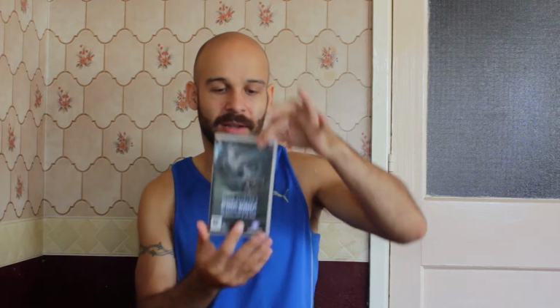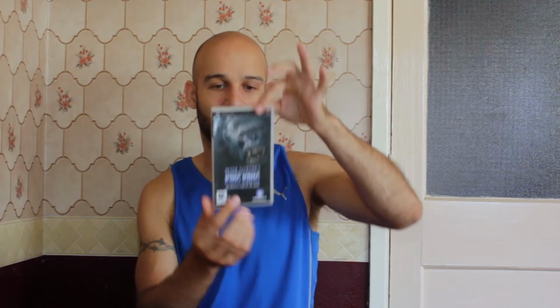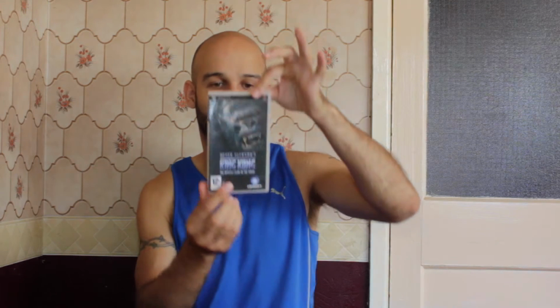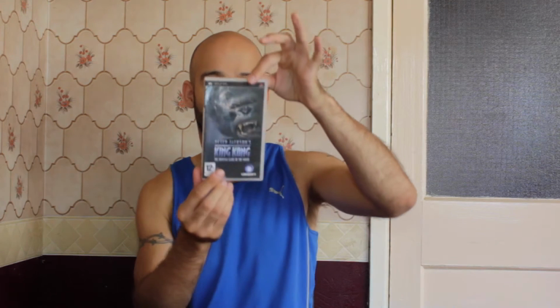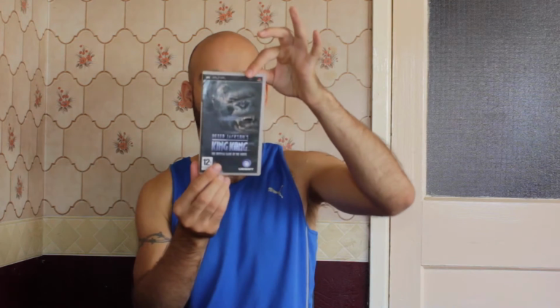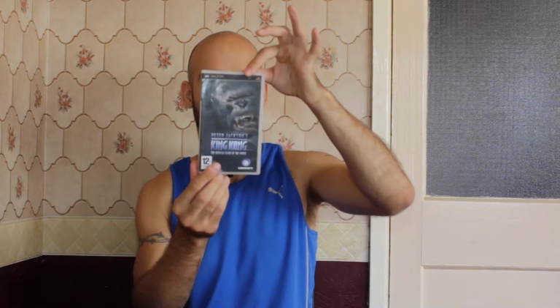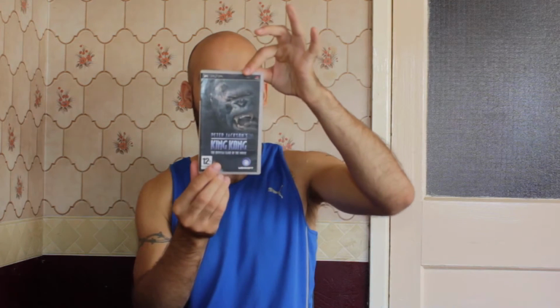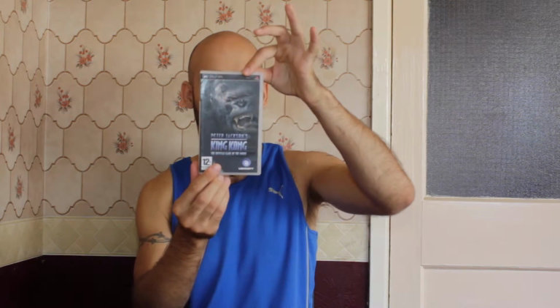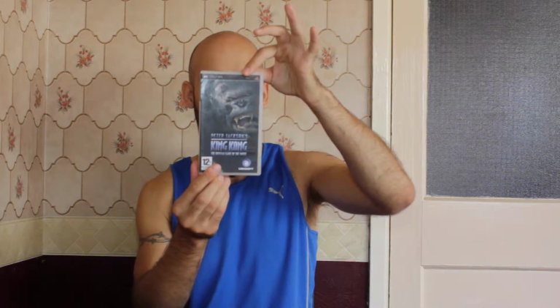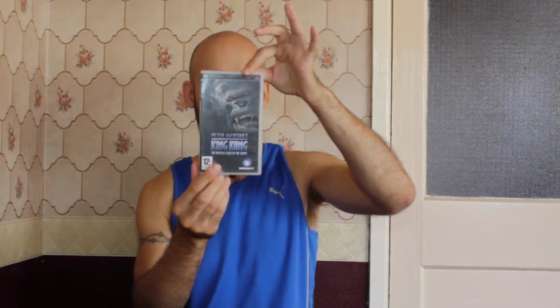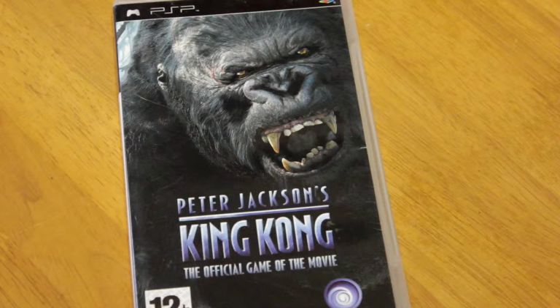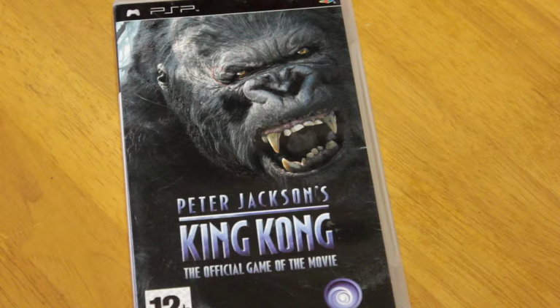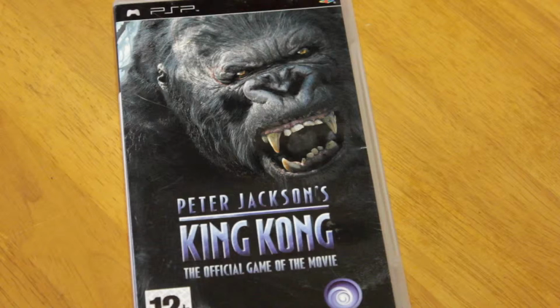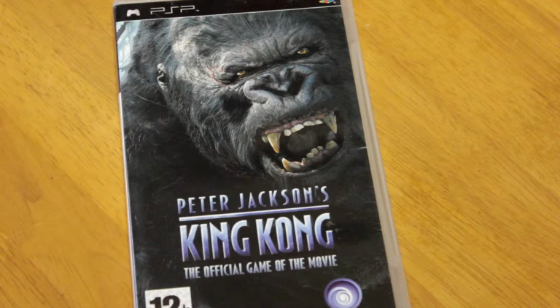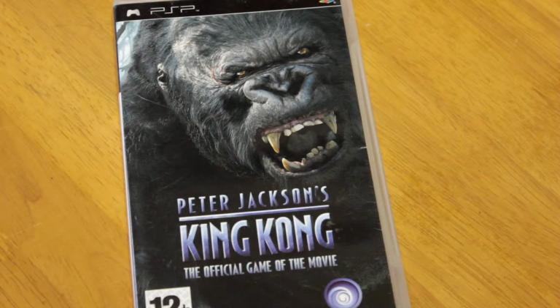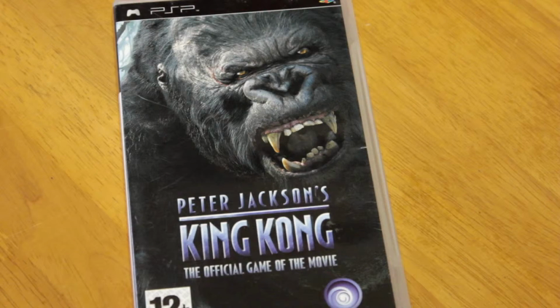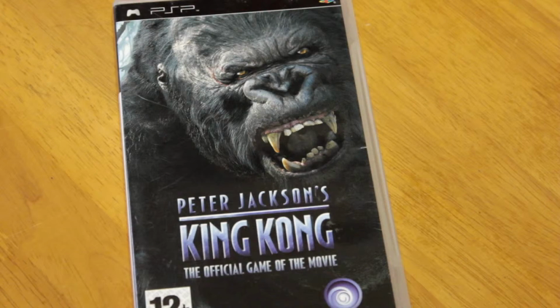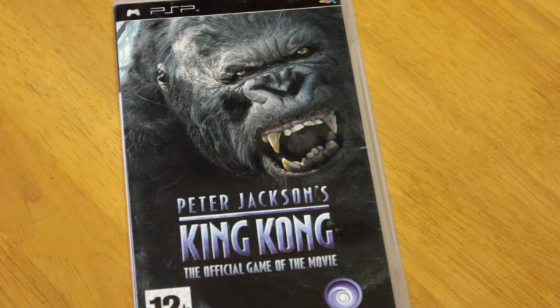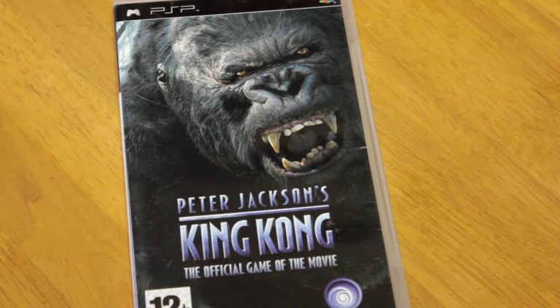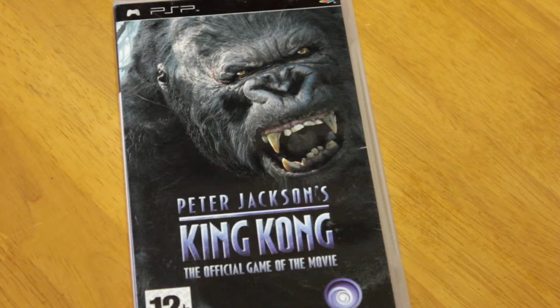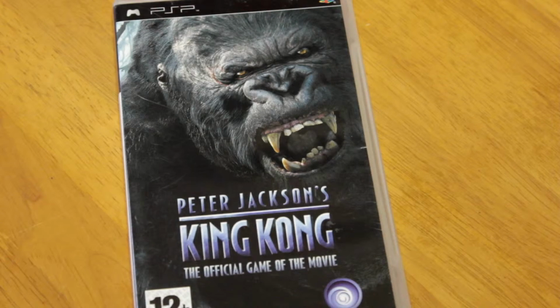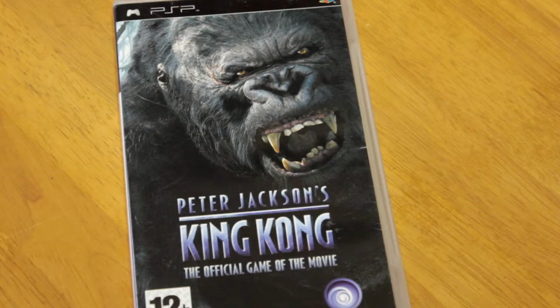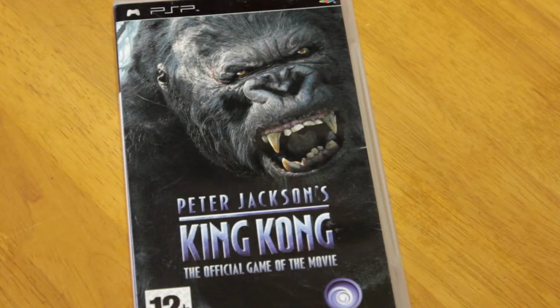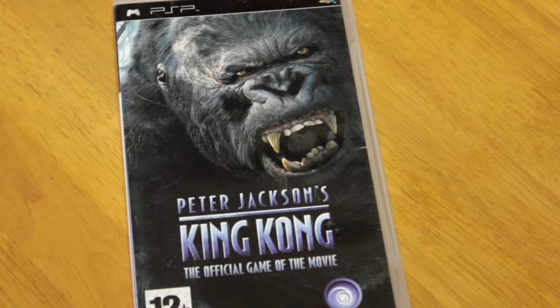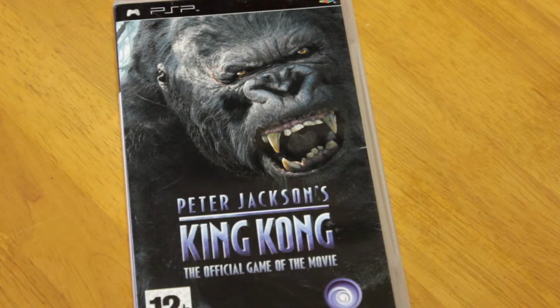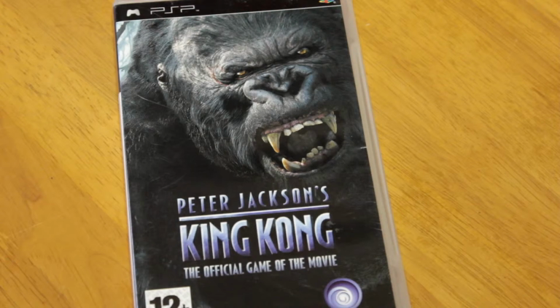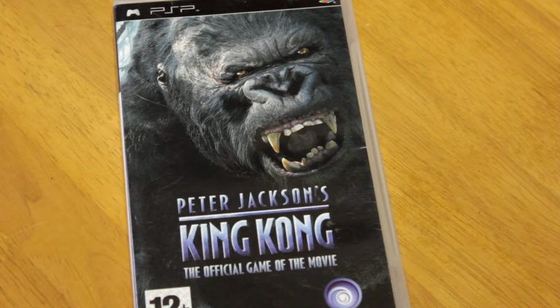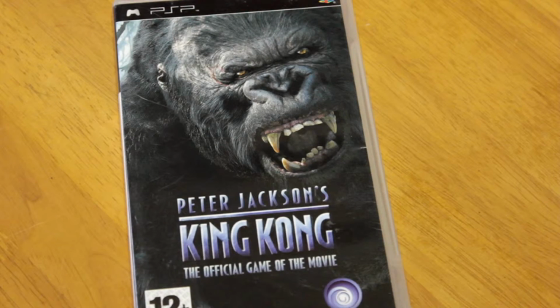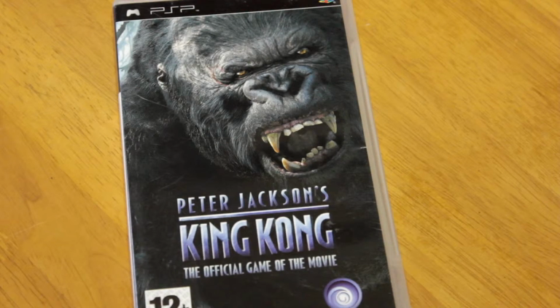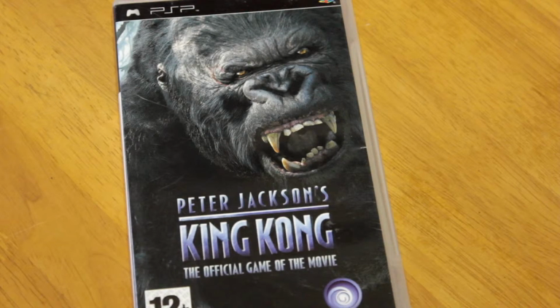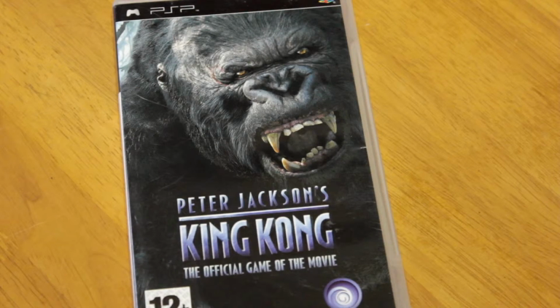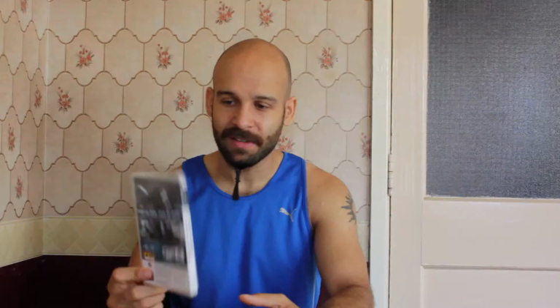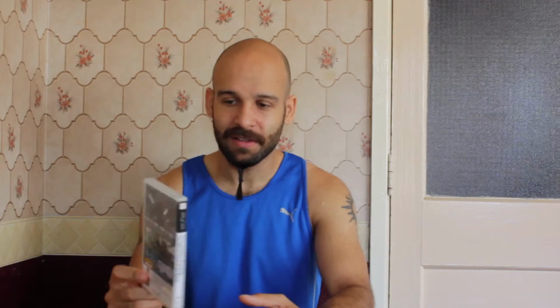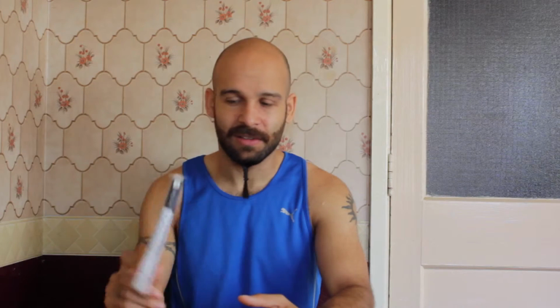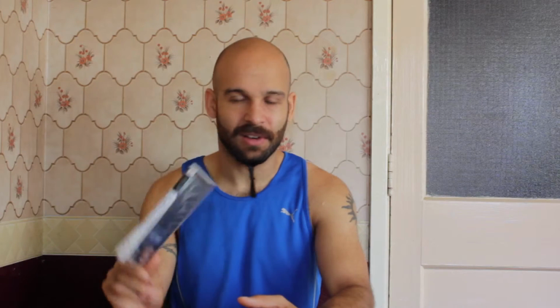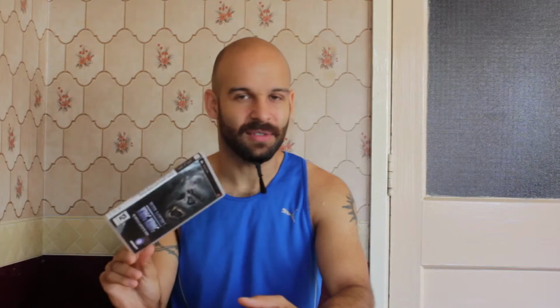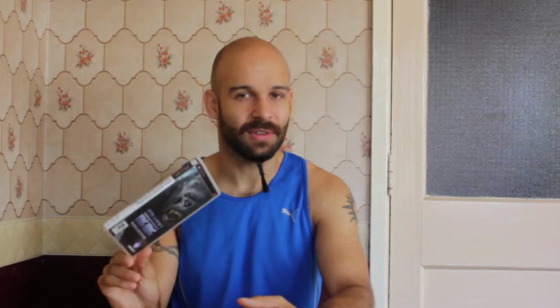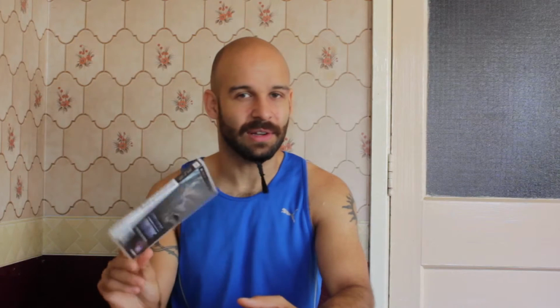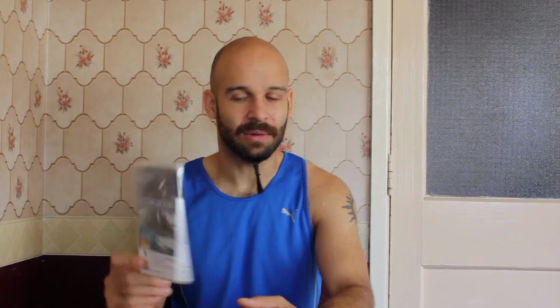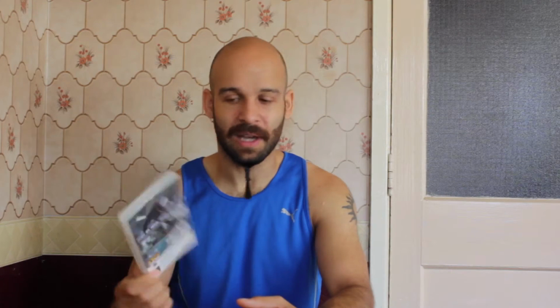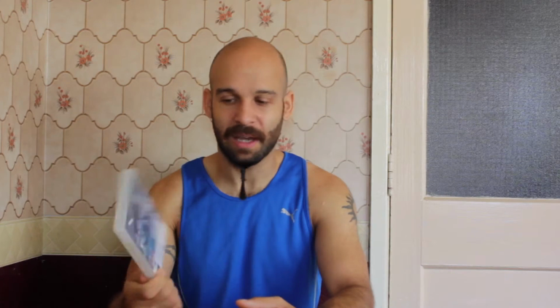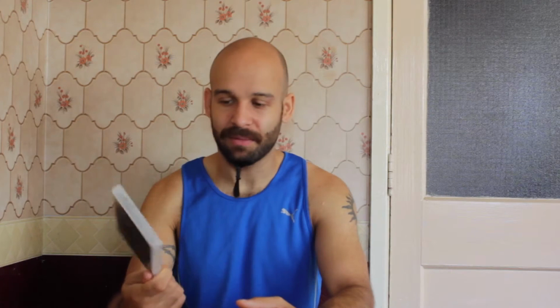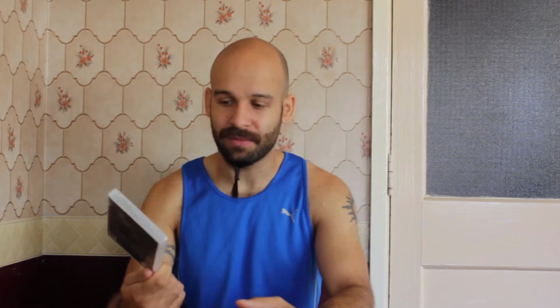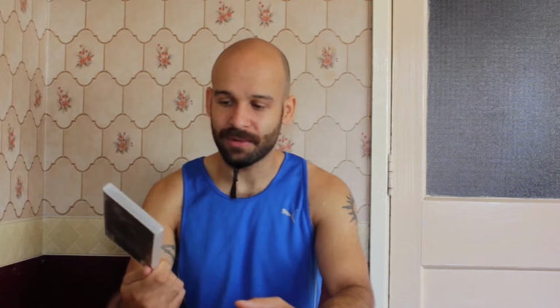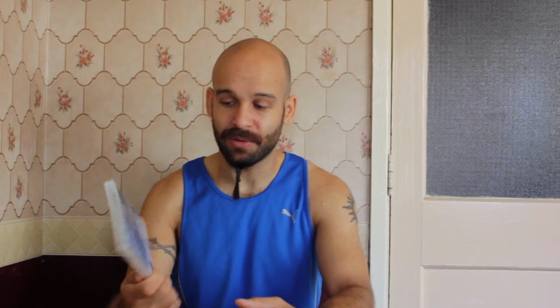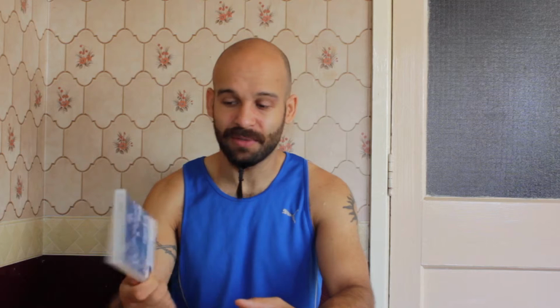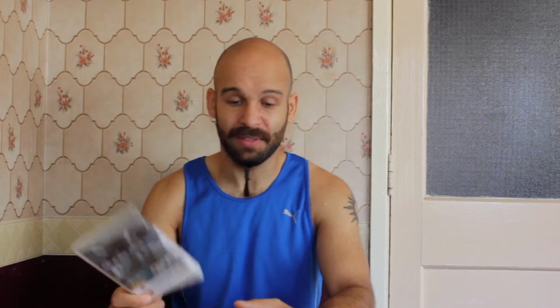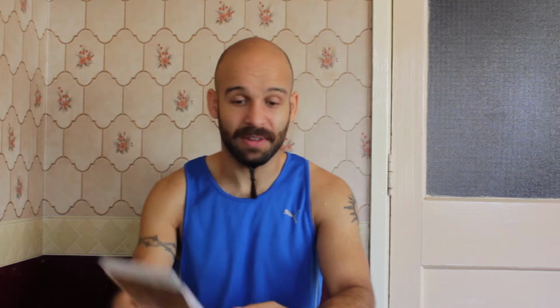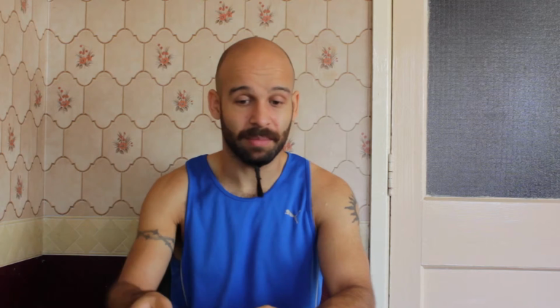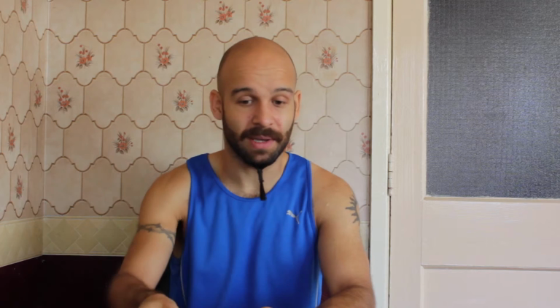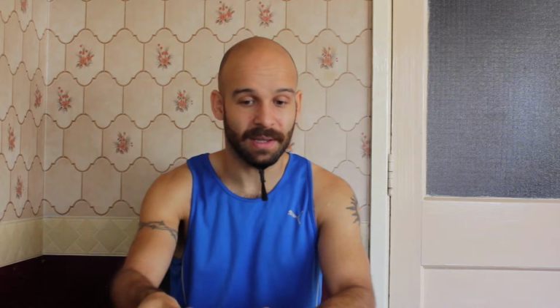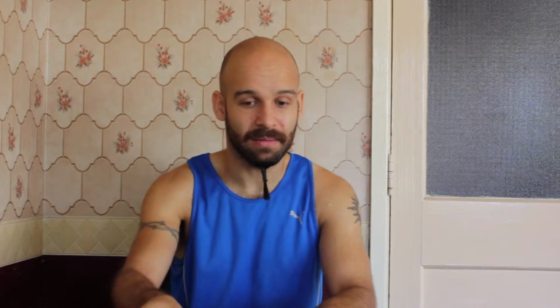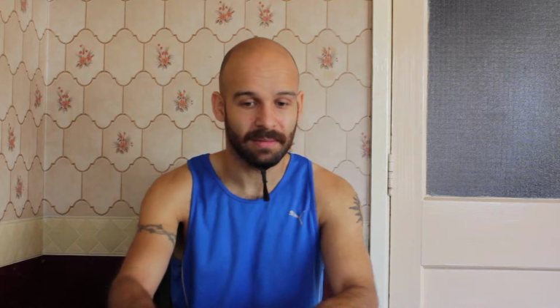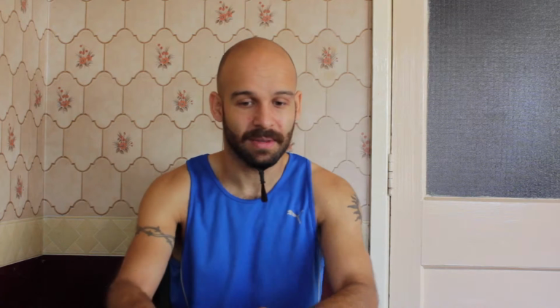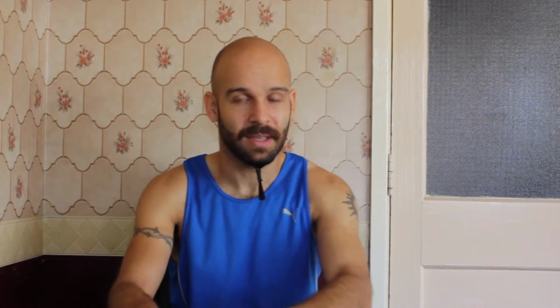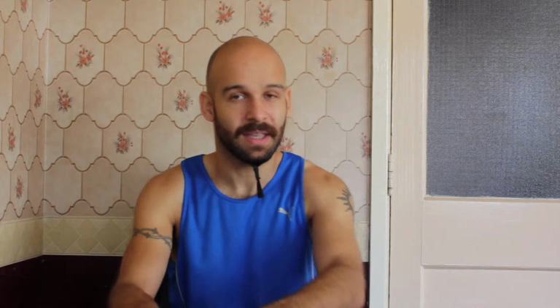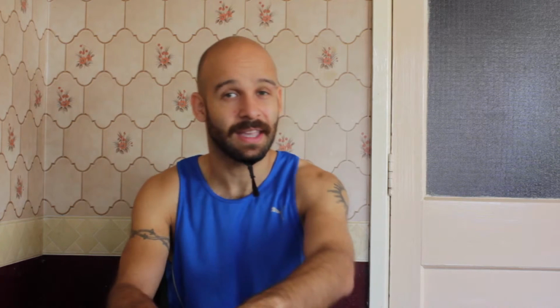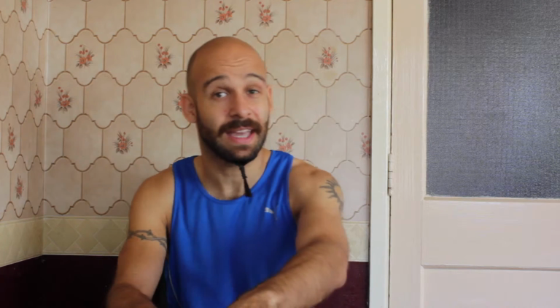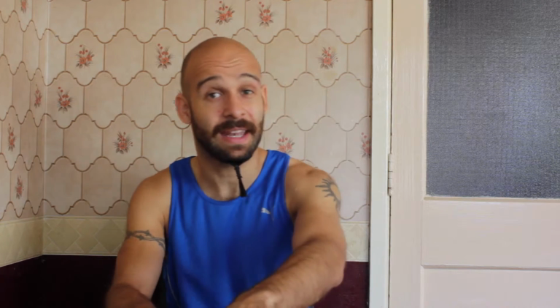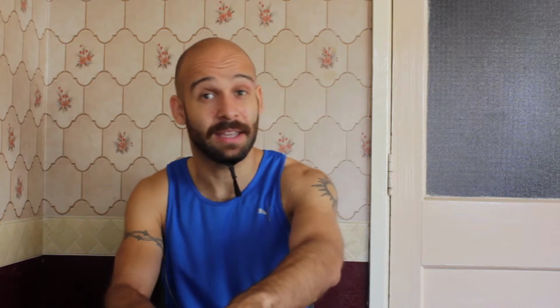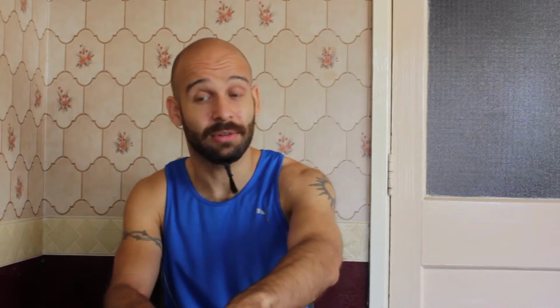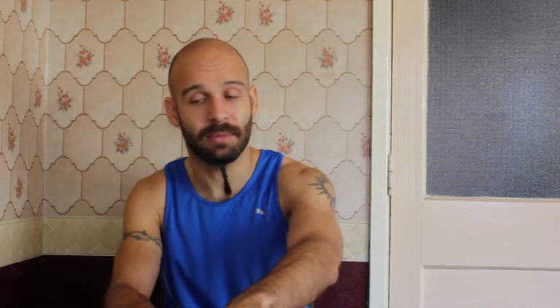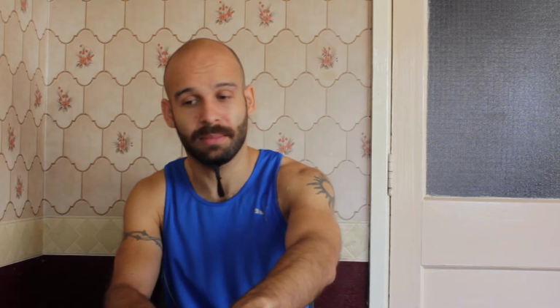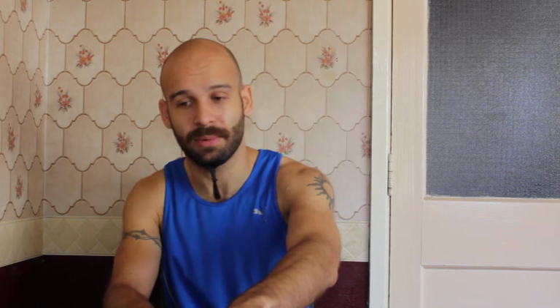And the PSP game — Peter Jackson's King Kong. This looks like a fun little game for 50p. Can't grumble at that!